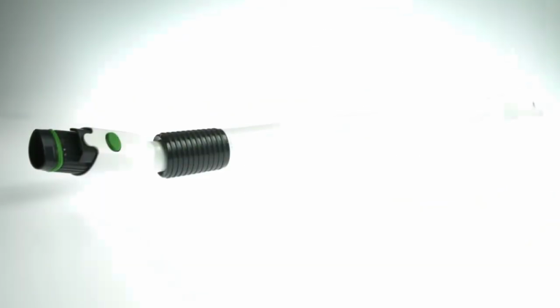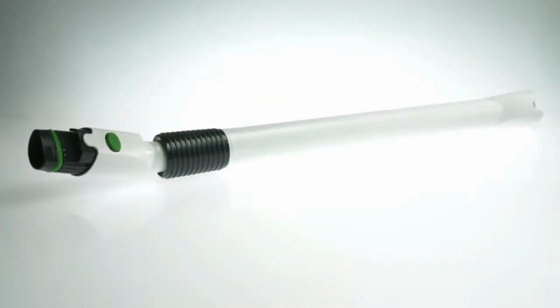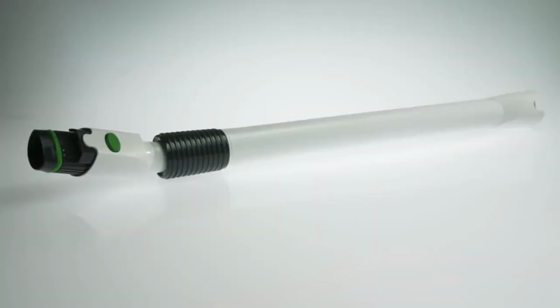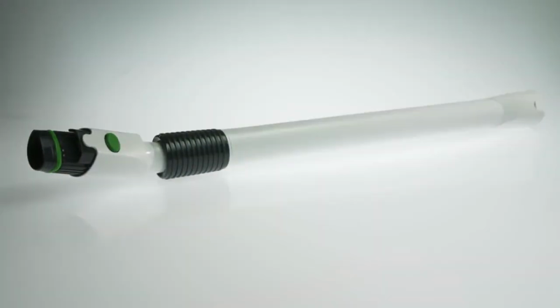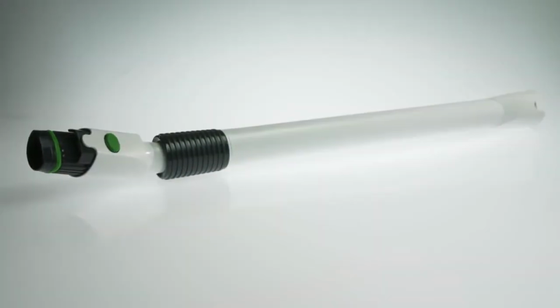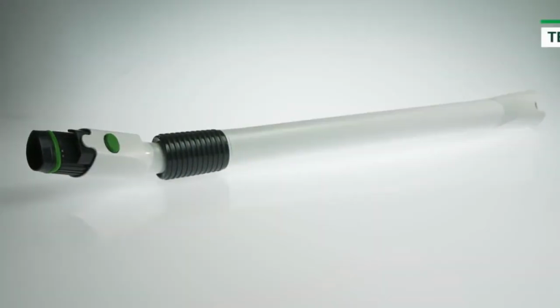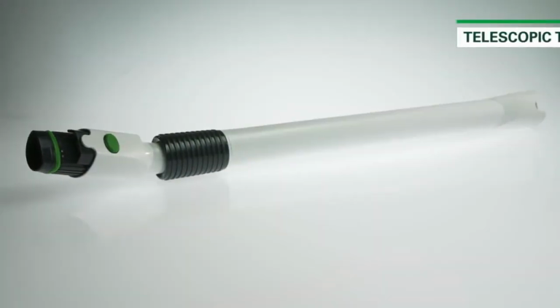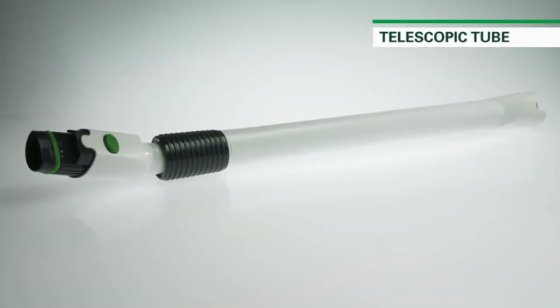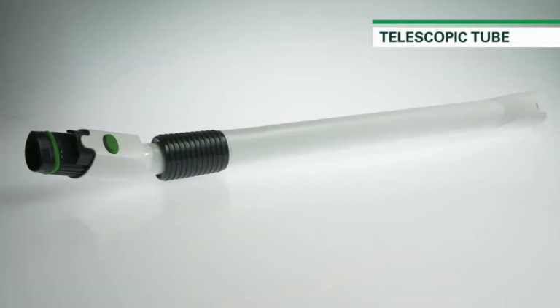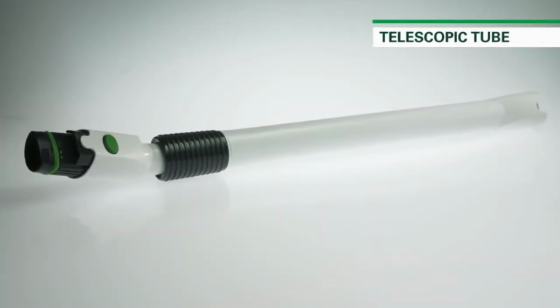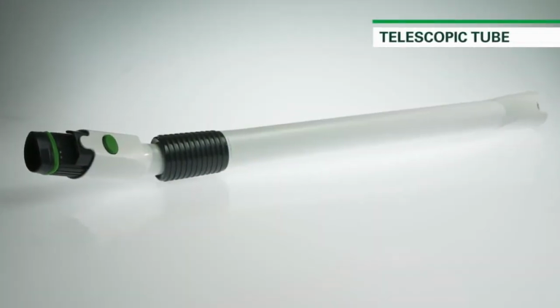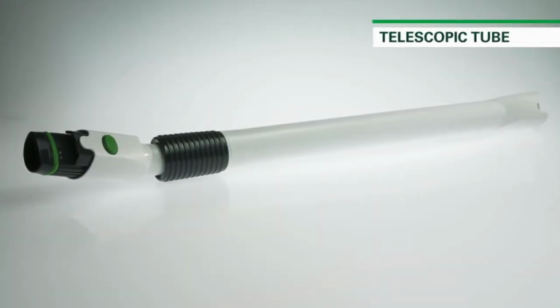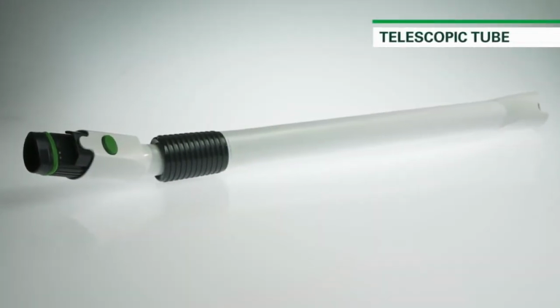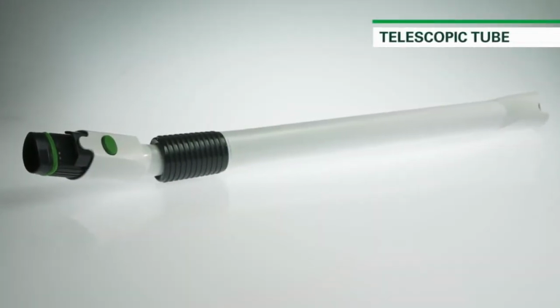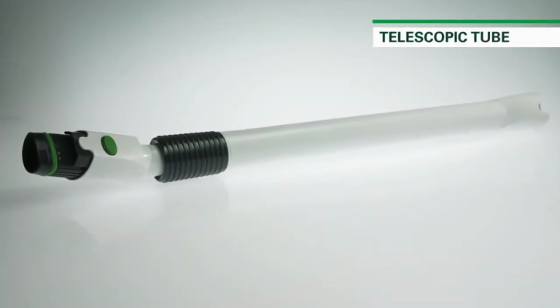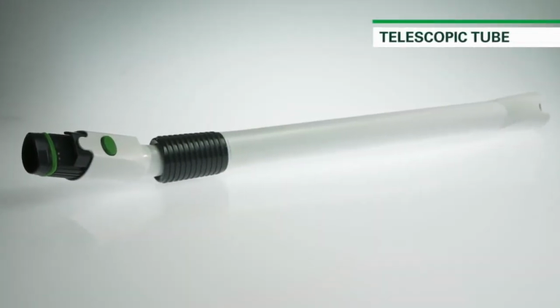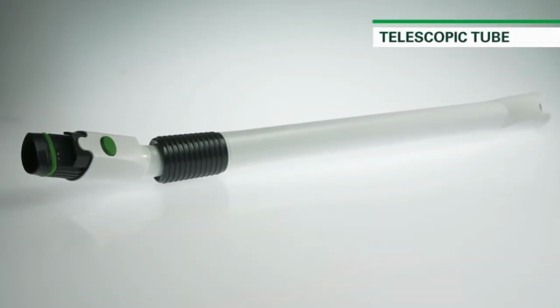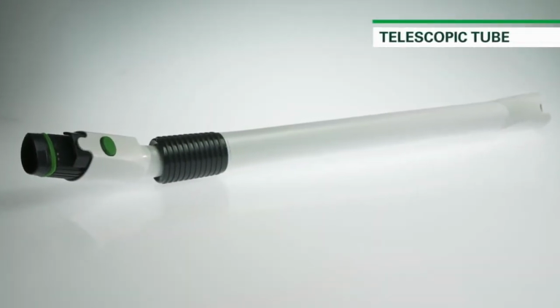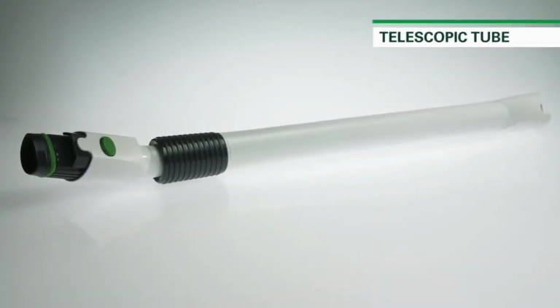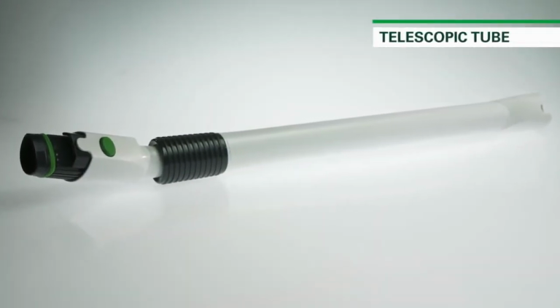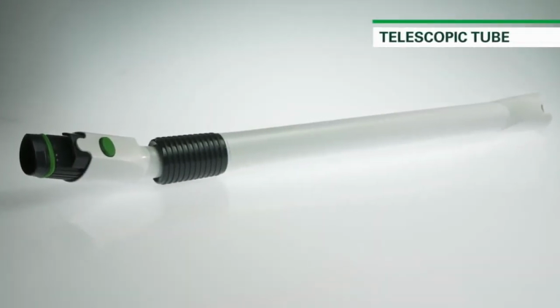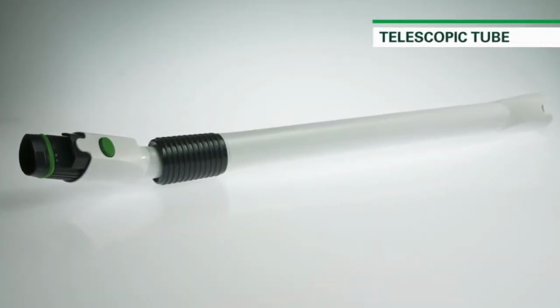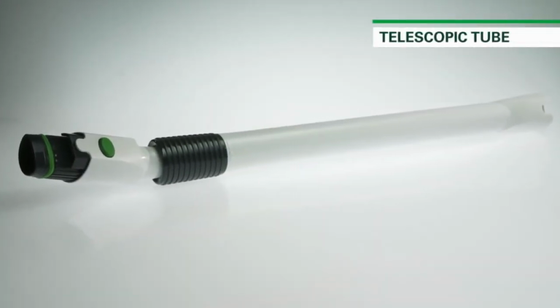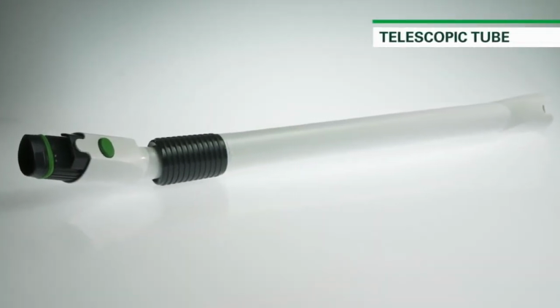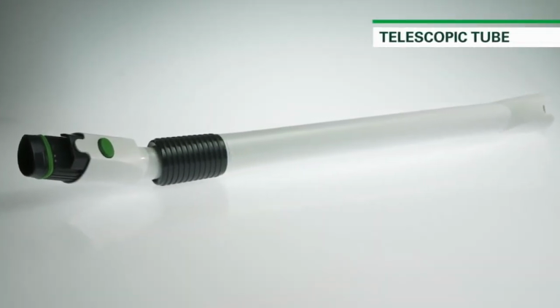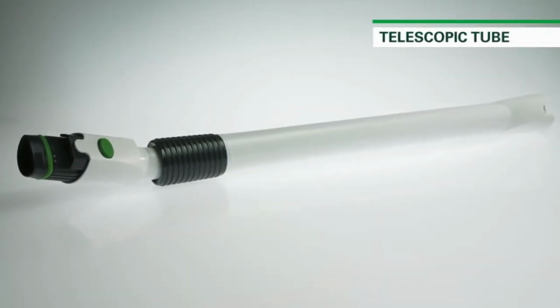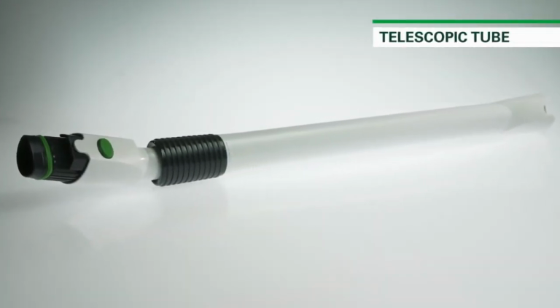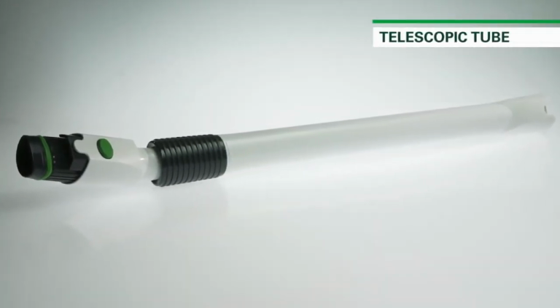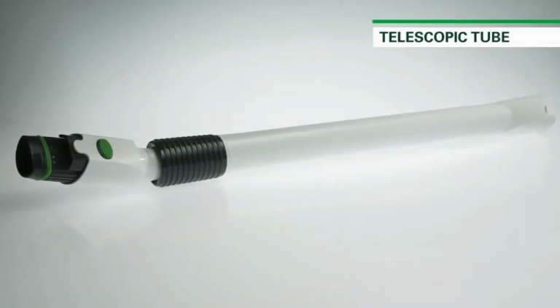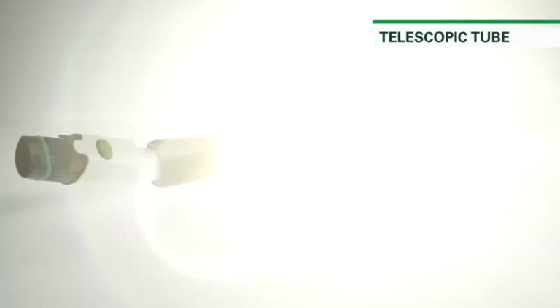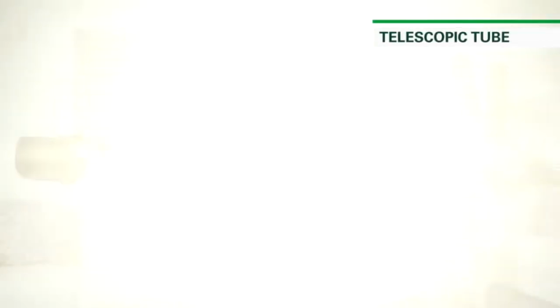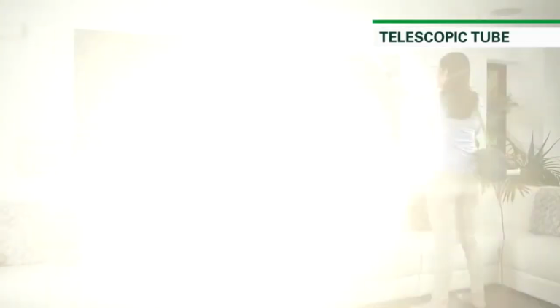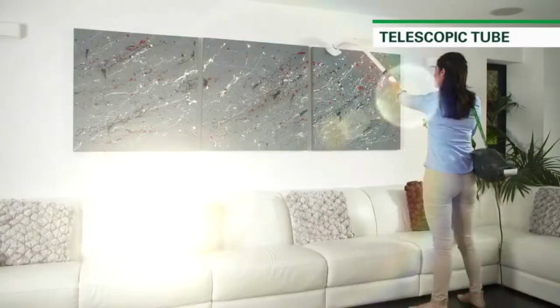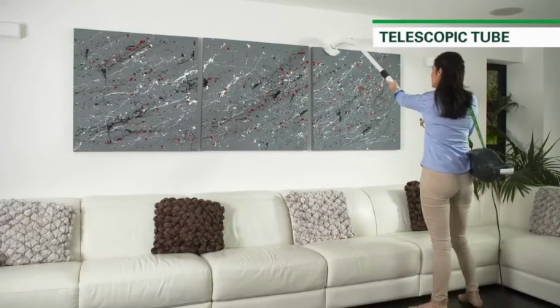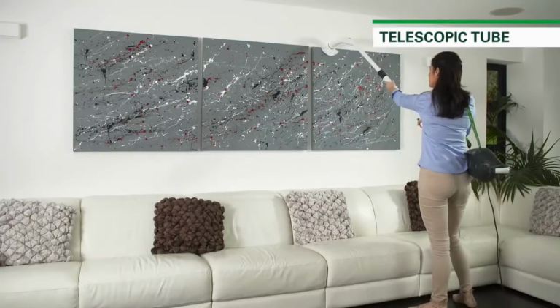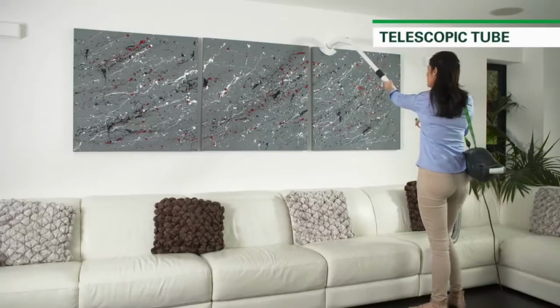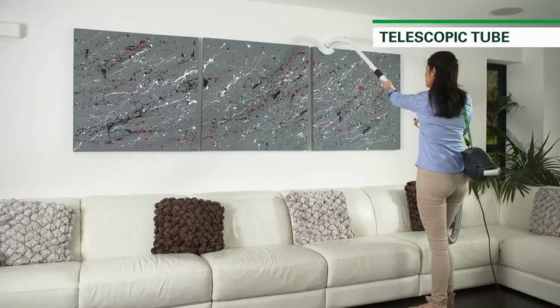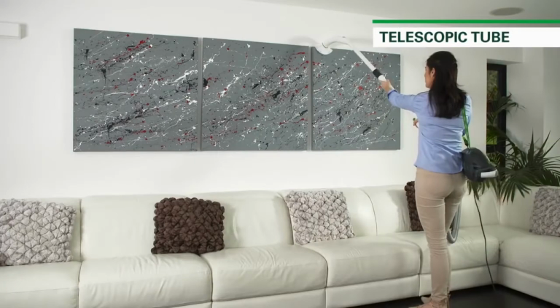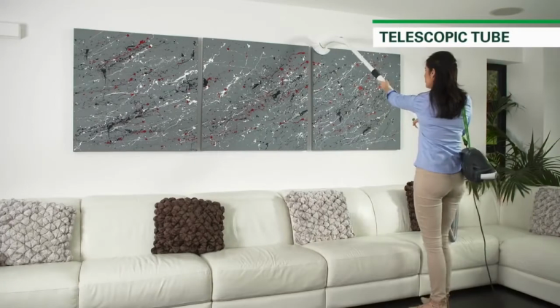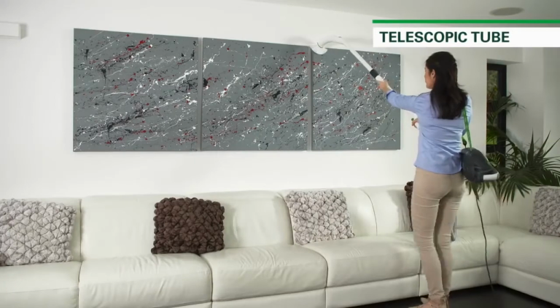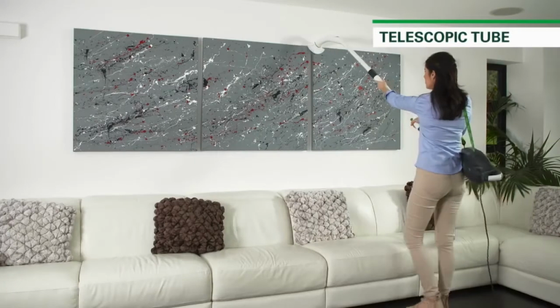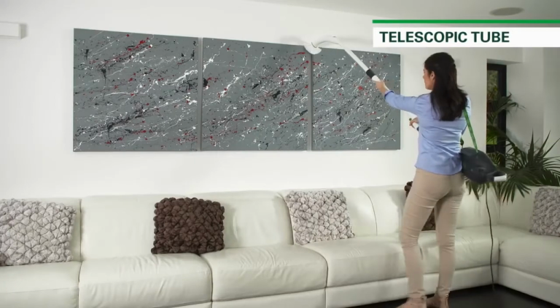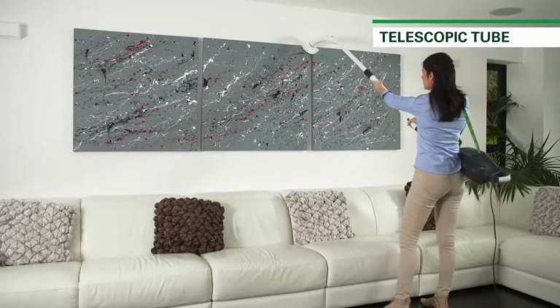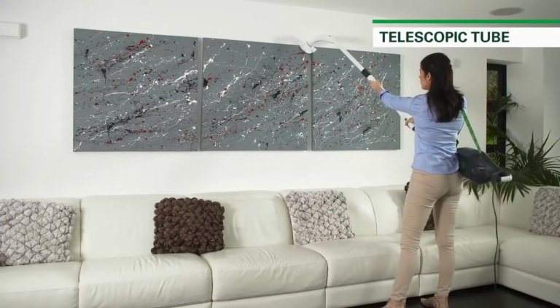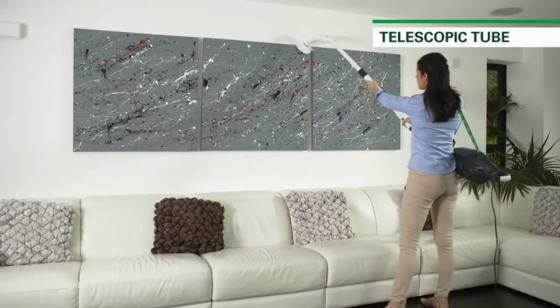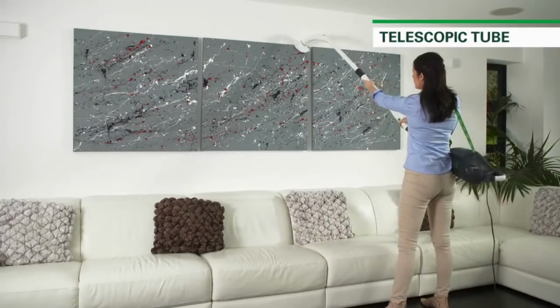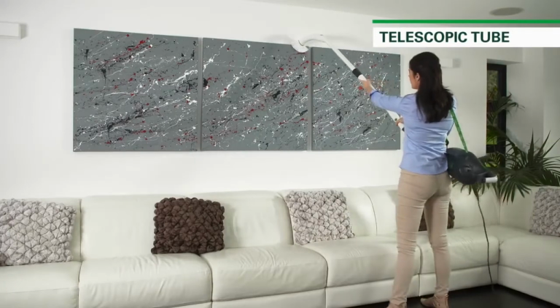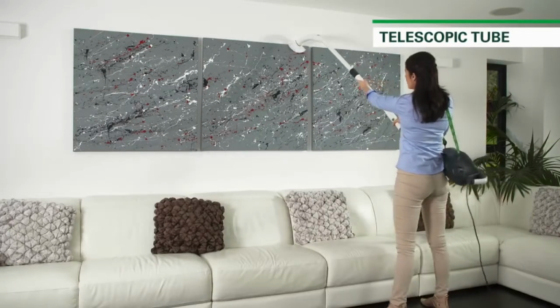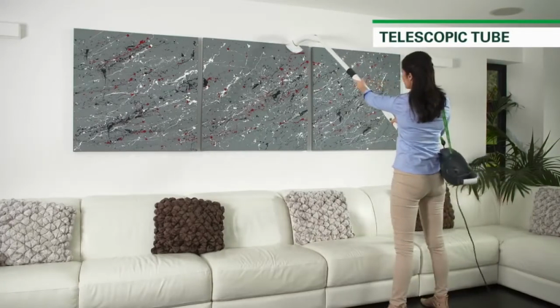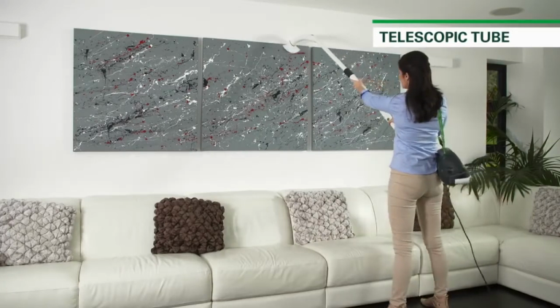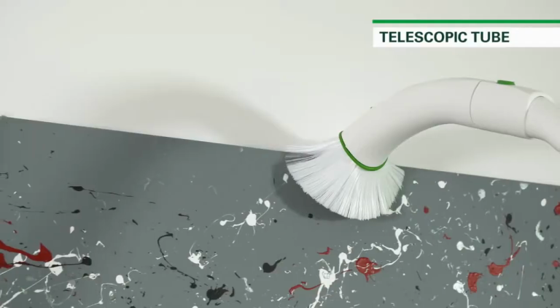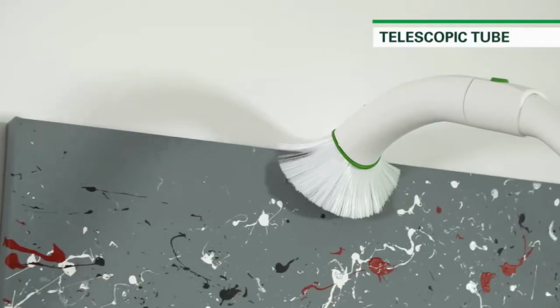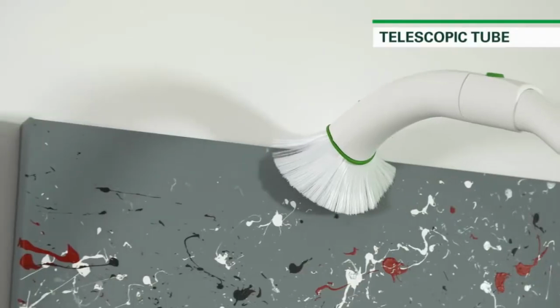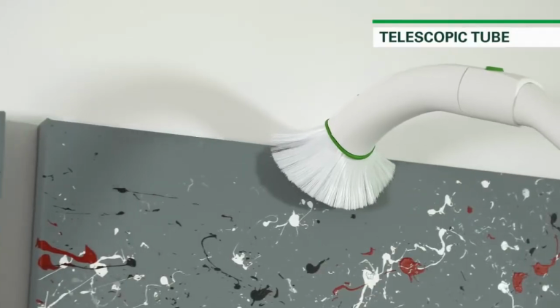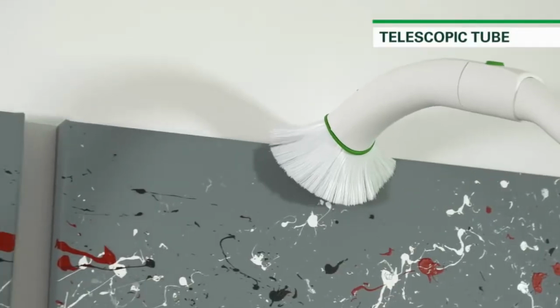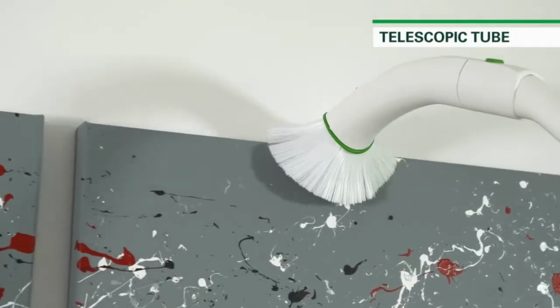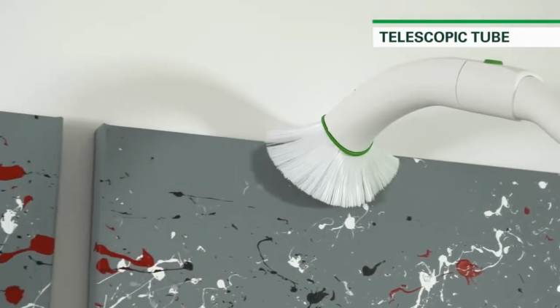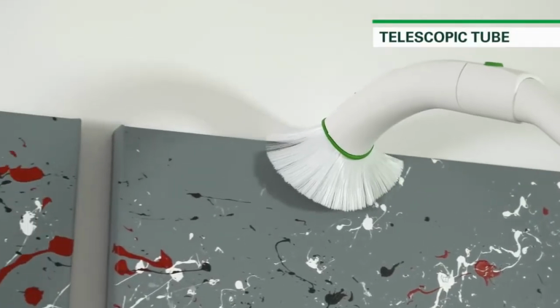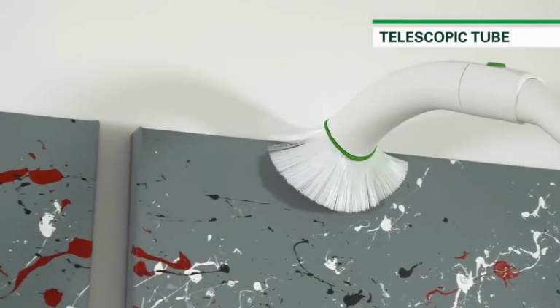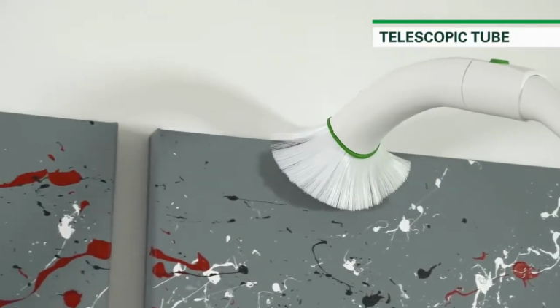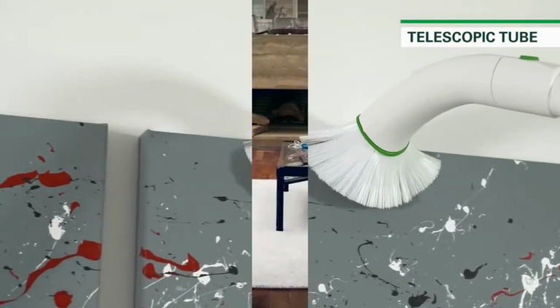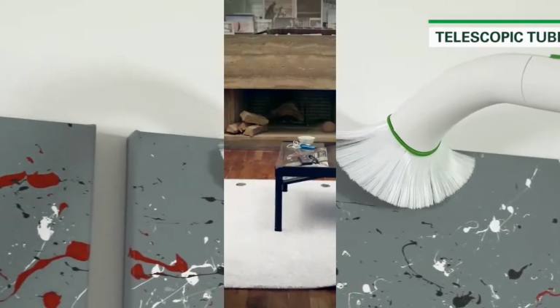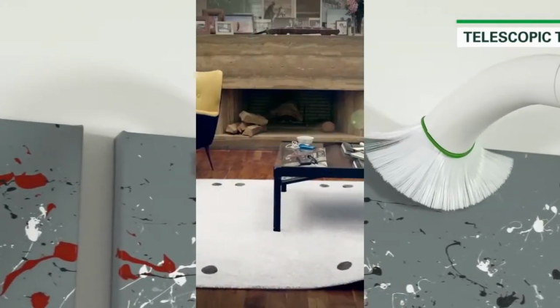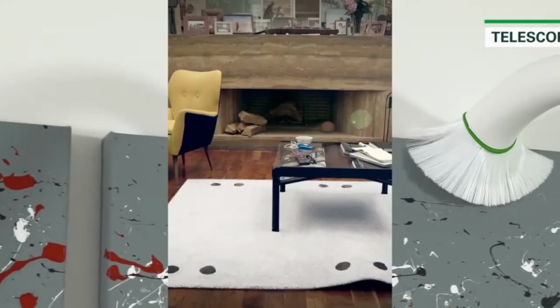The Cobalt Telescopic Tube allows you to reach up high using any of the nozzles you've seen in this section, without having to use a ladder.